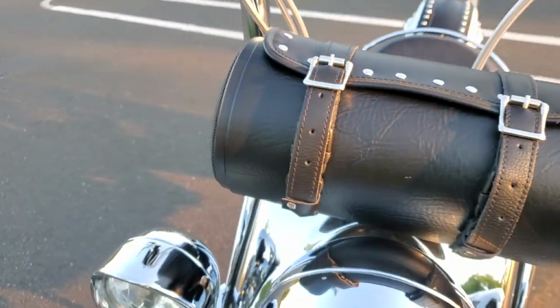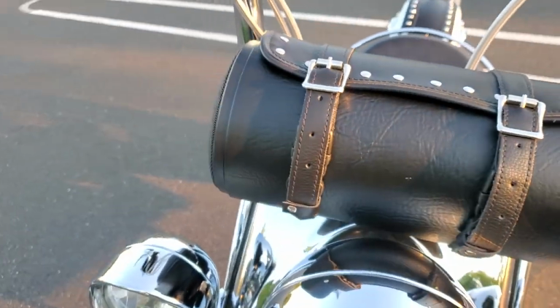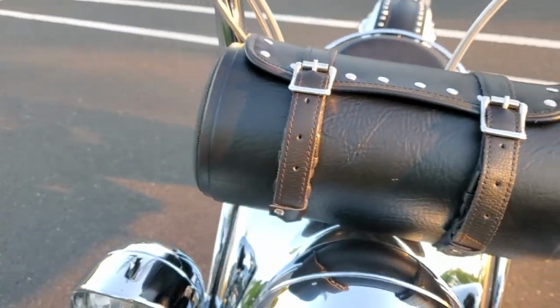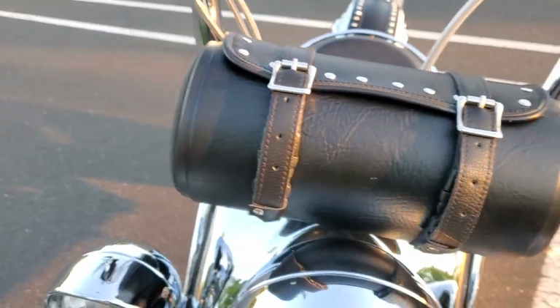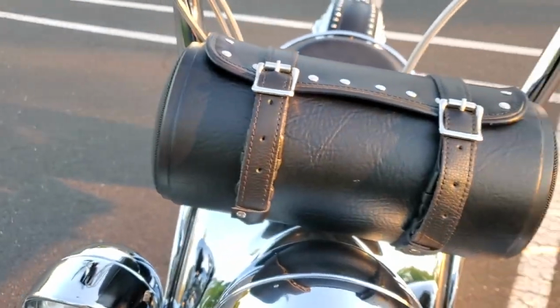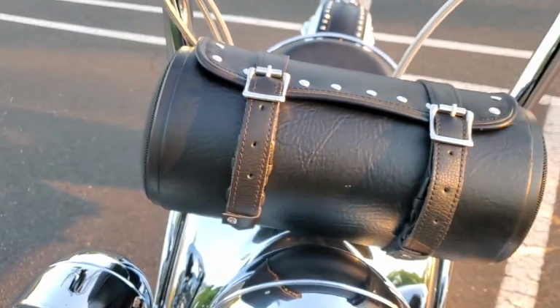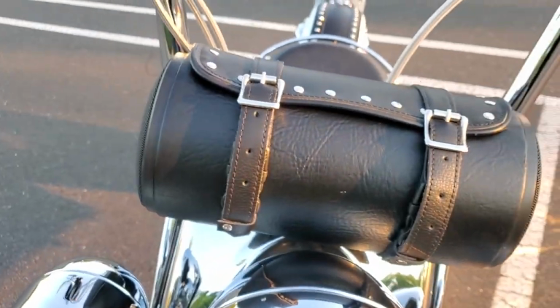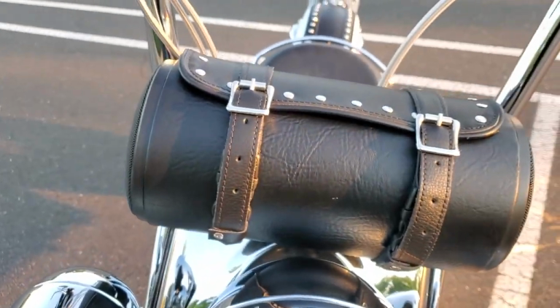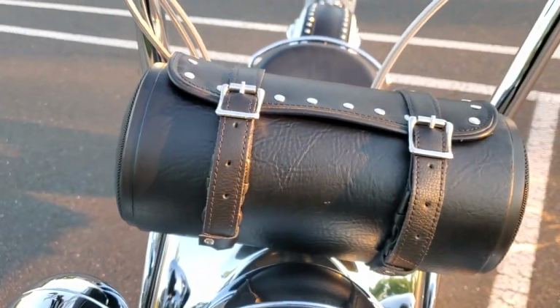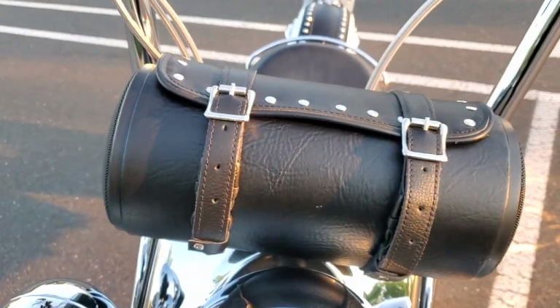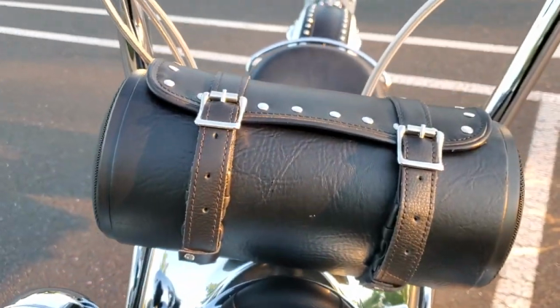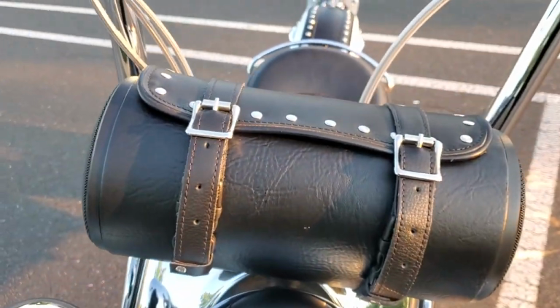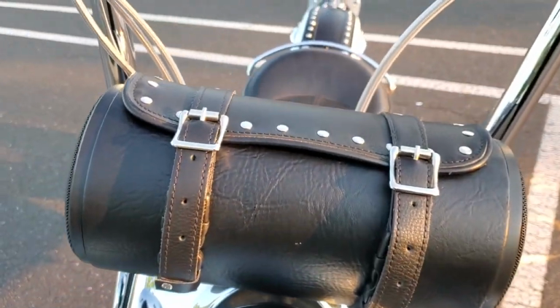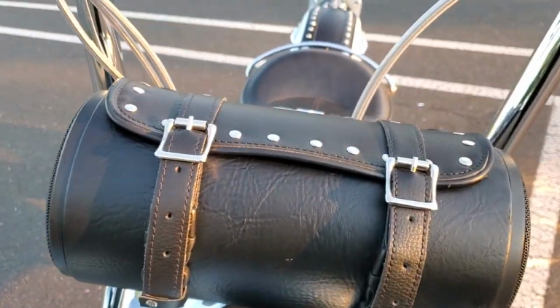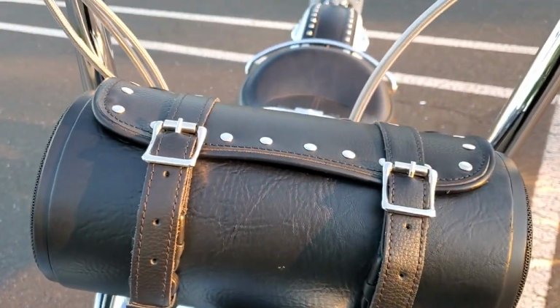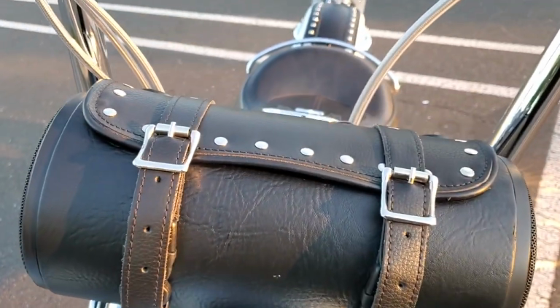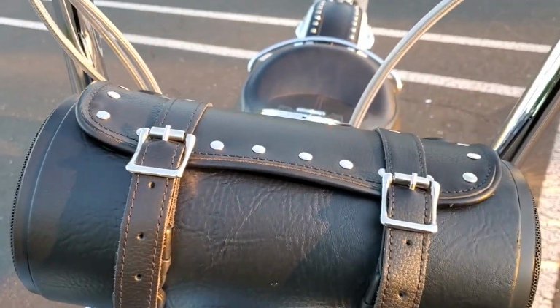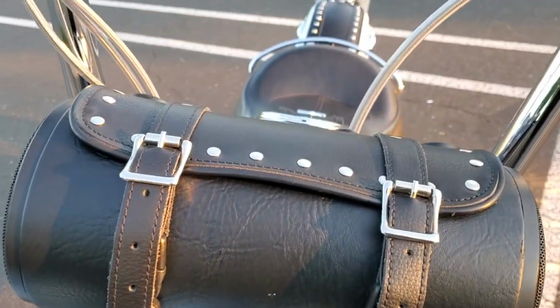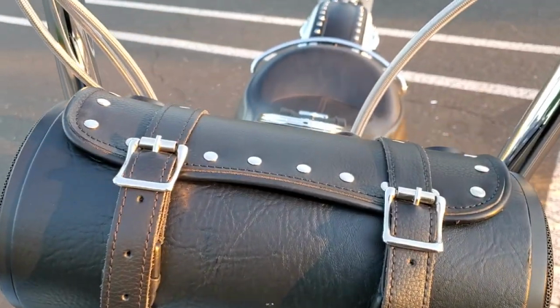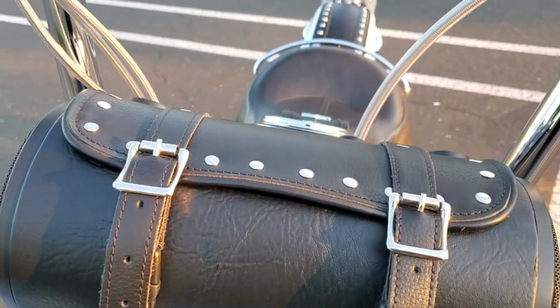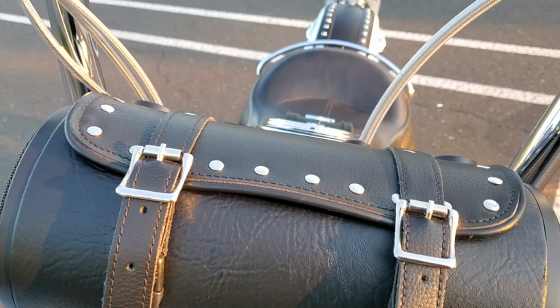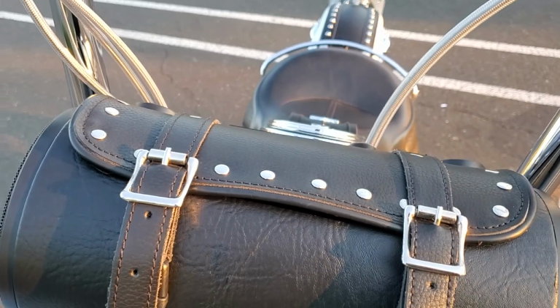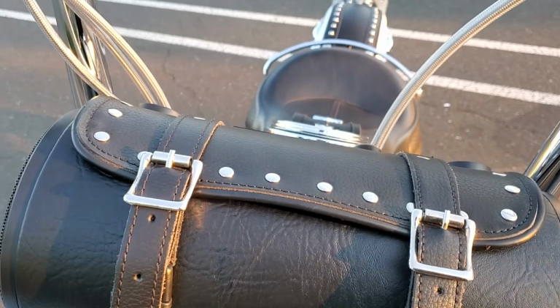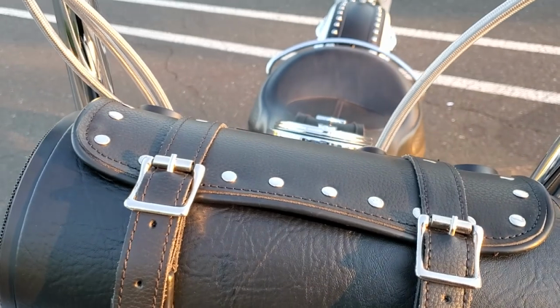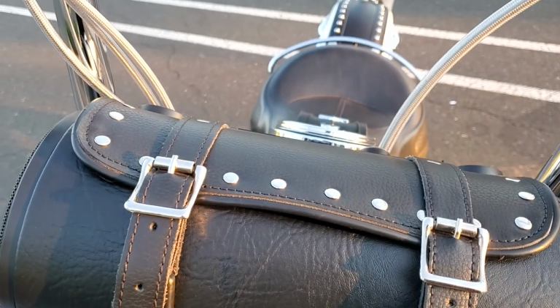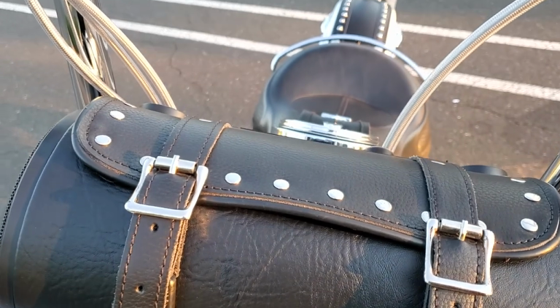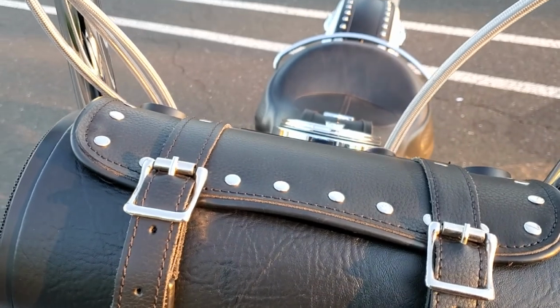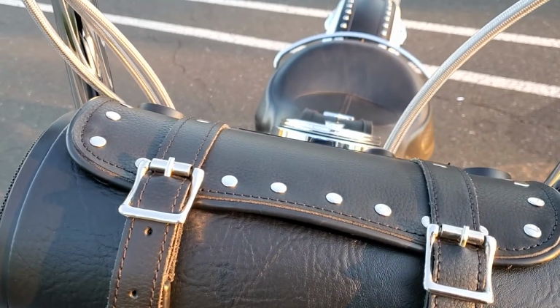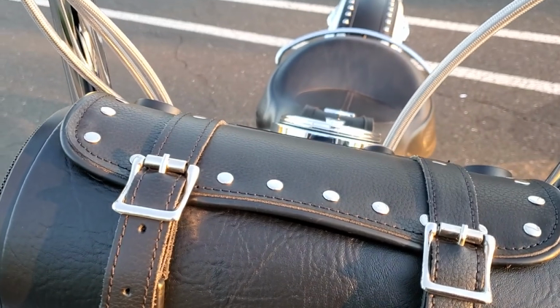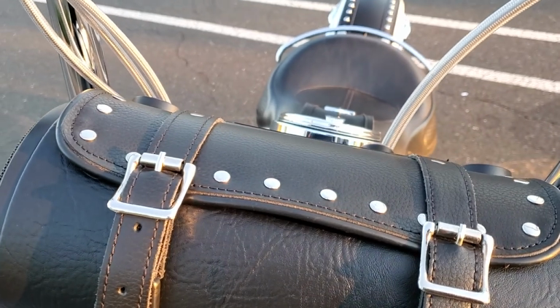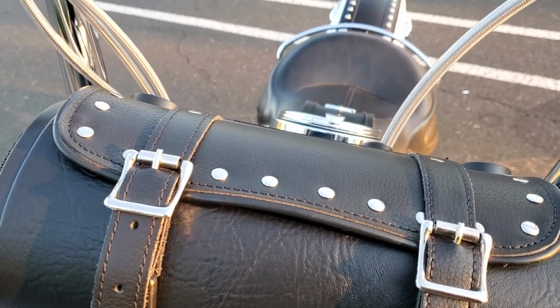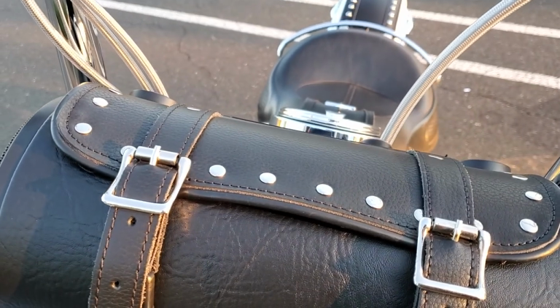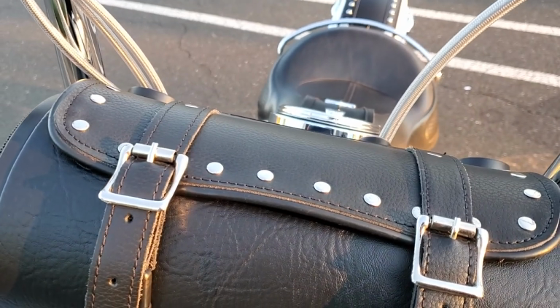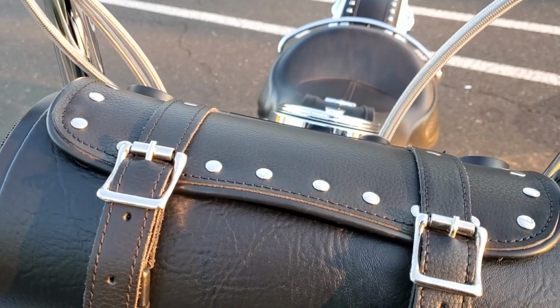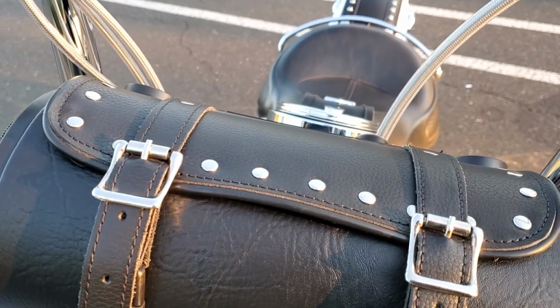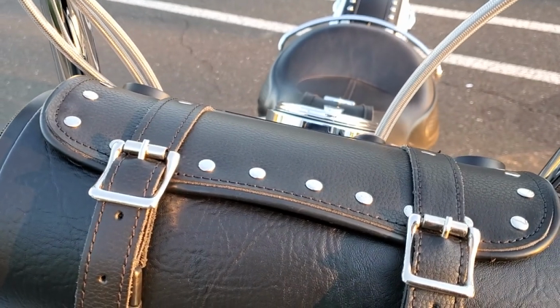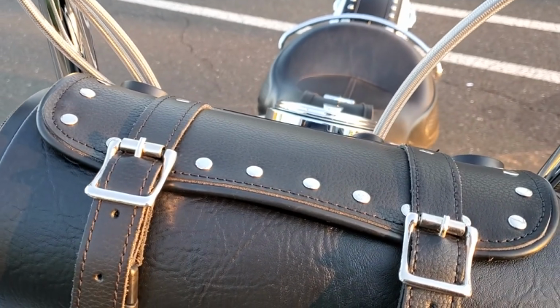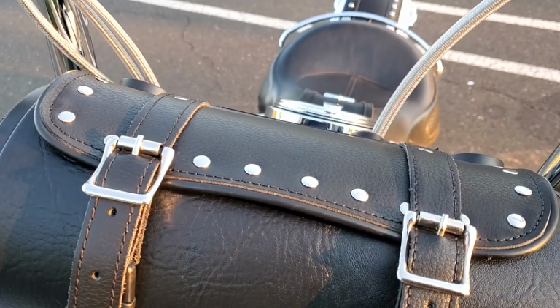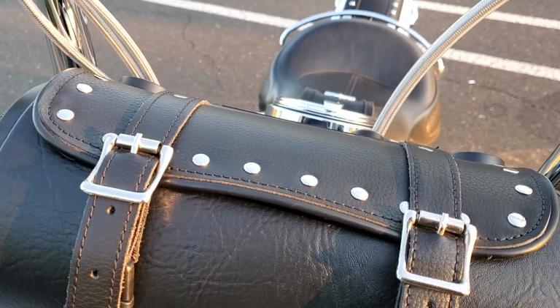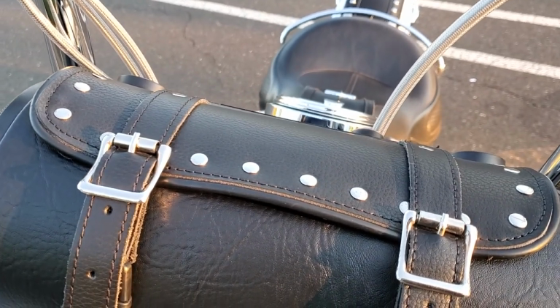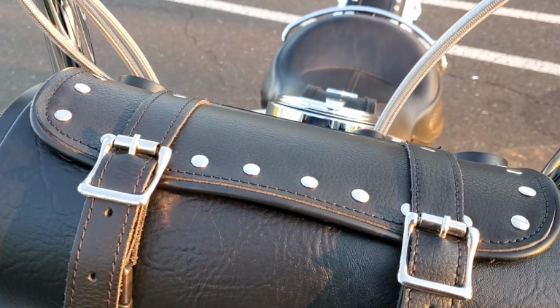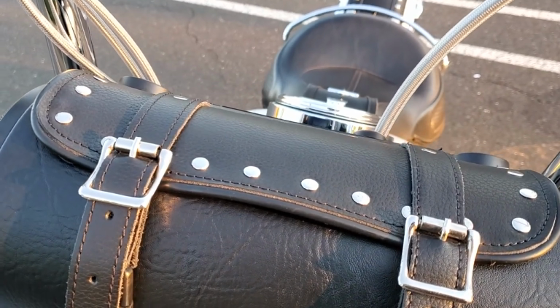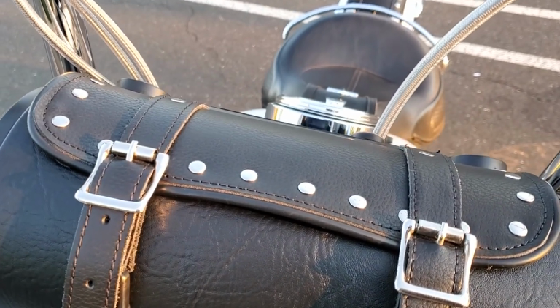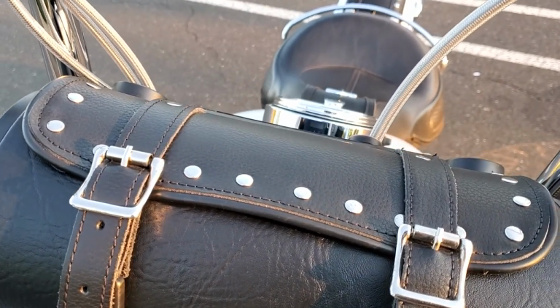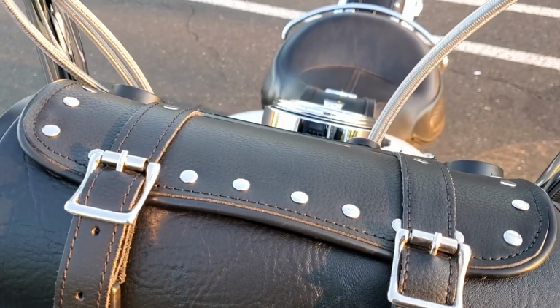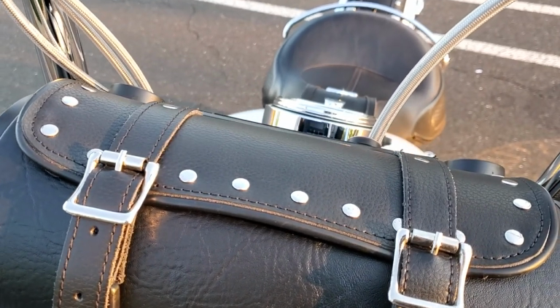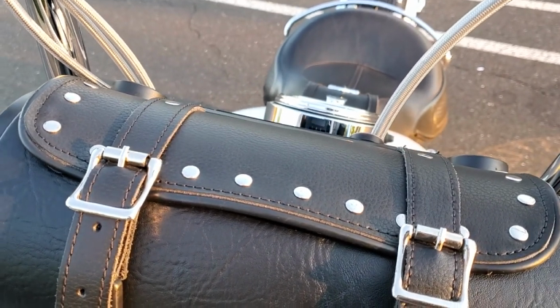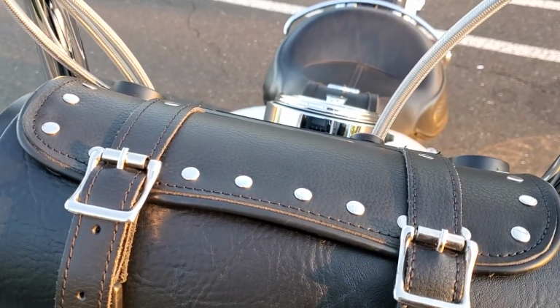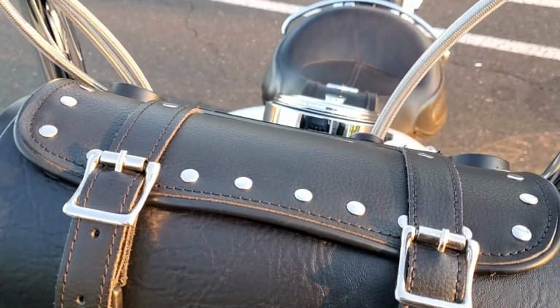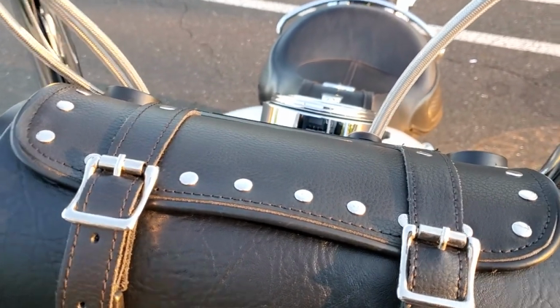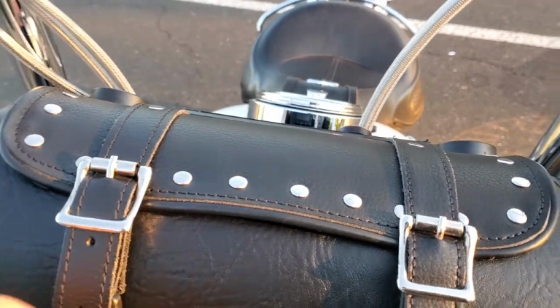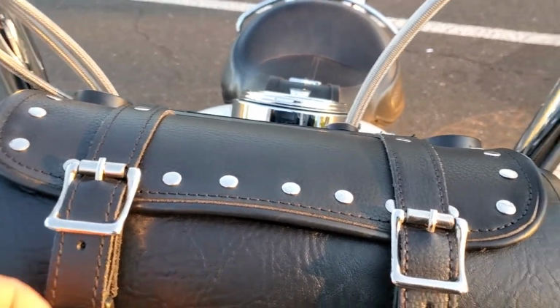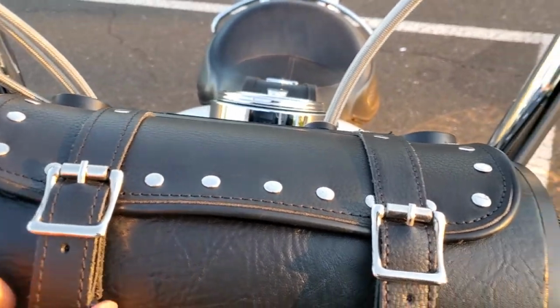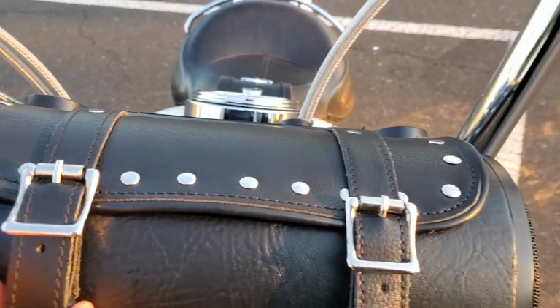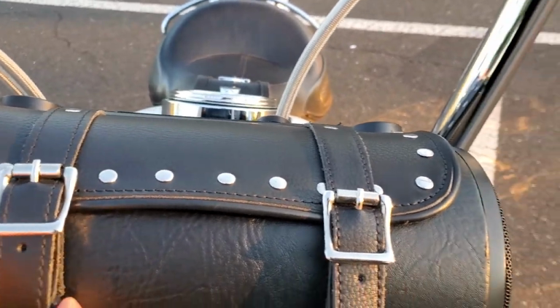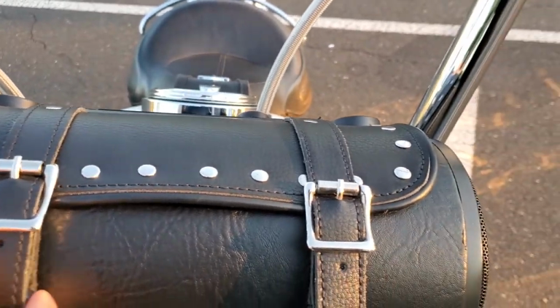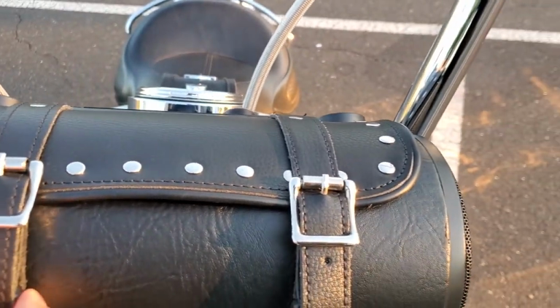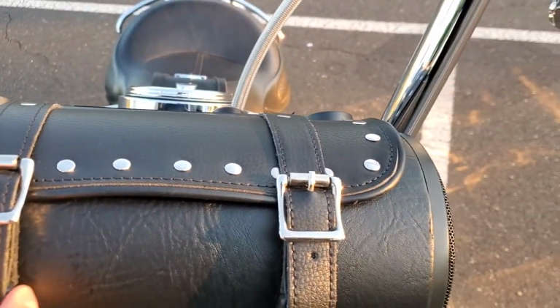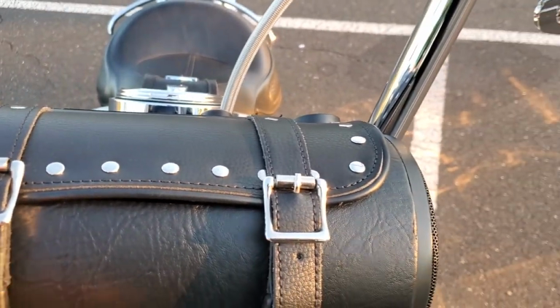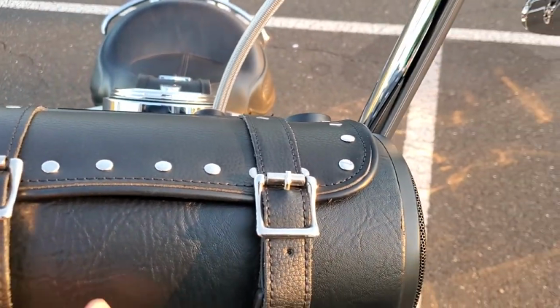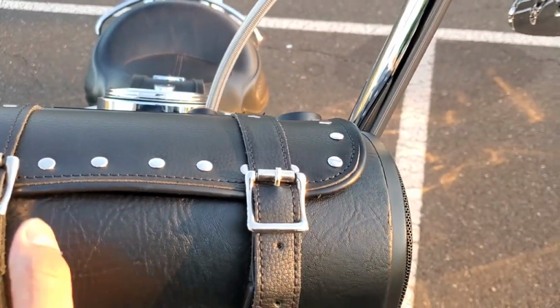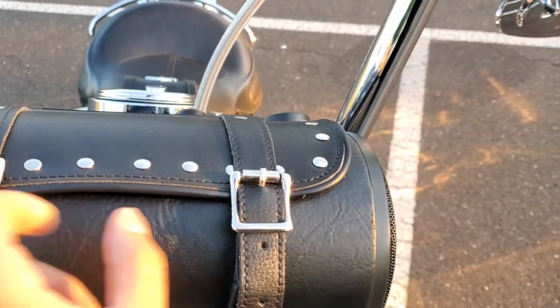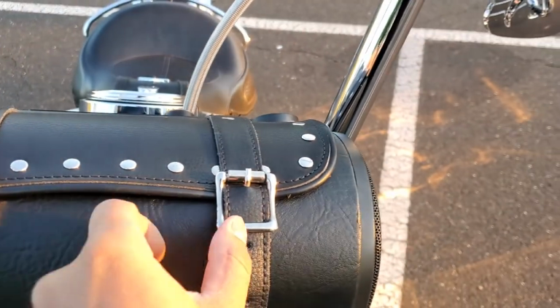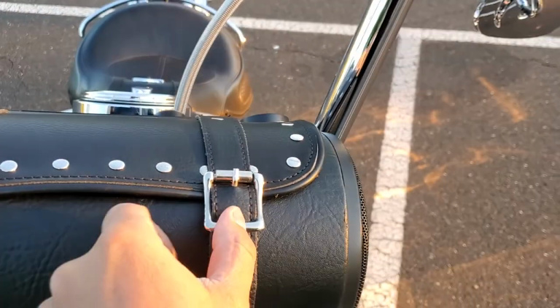The straps are obviously fake — they don't really do anything. They're just here for looks.